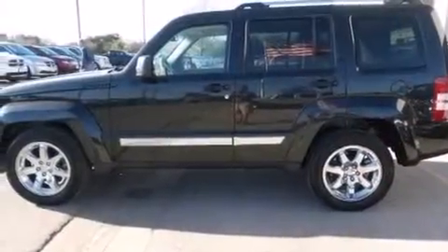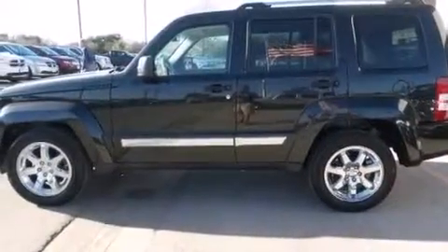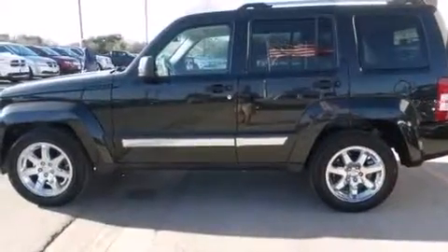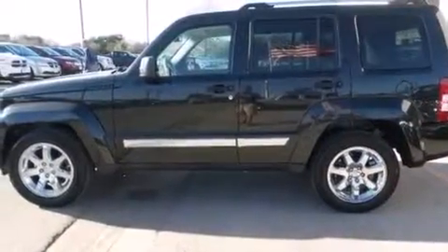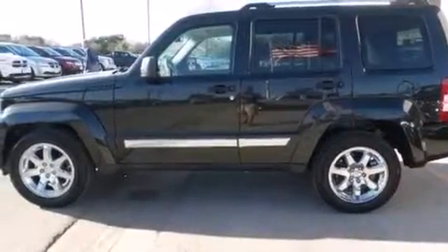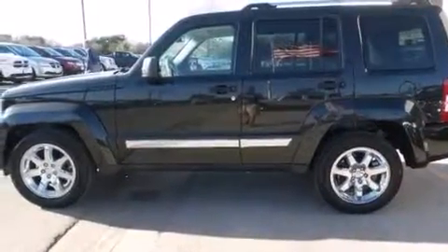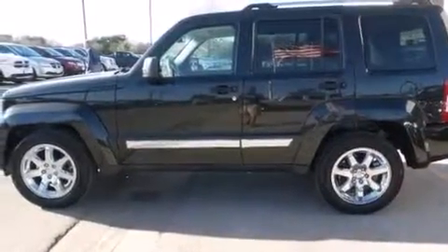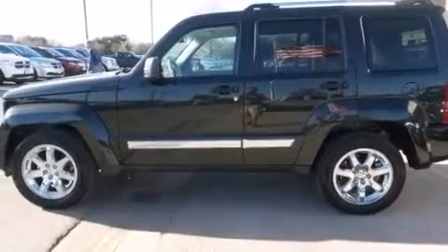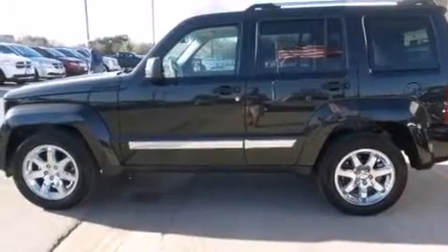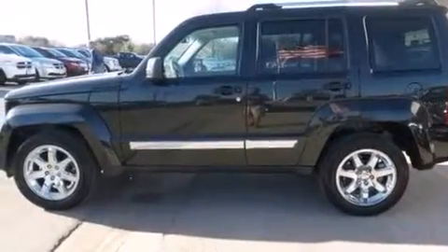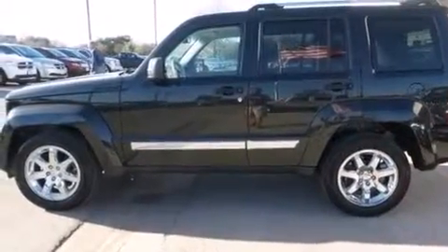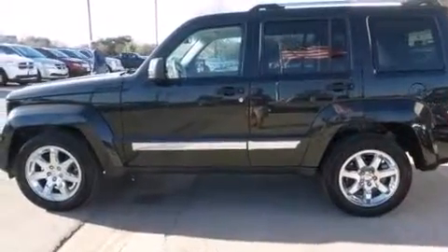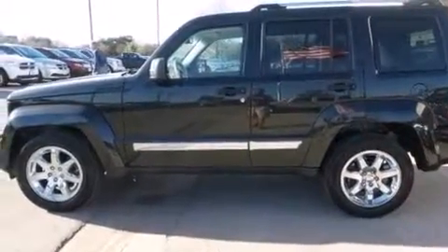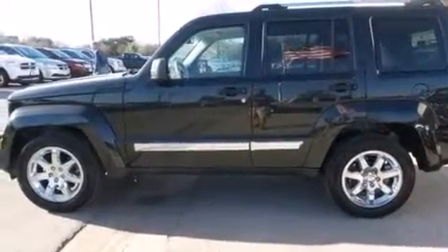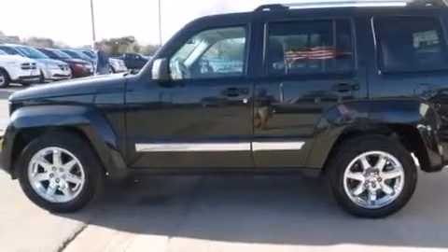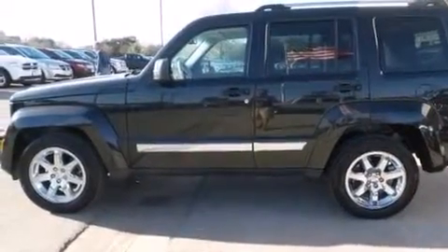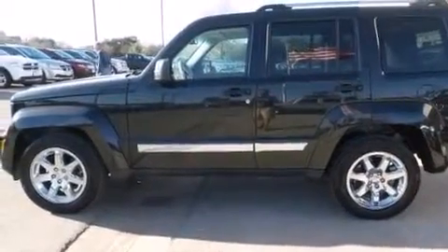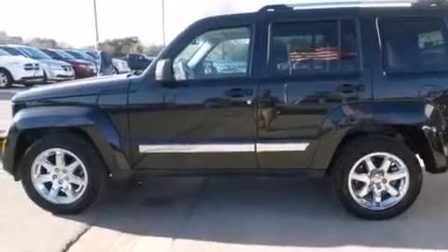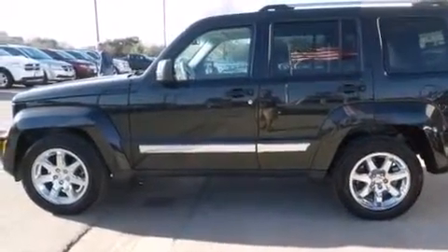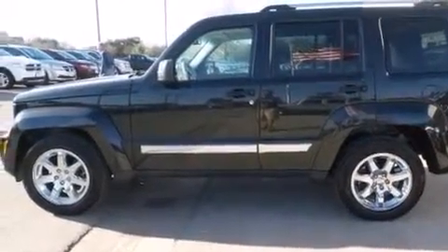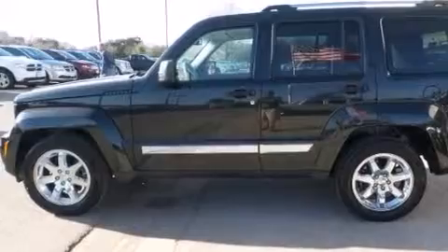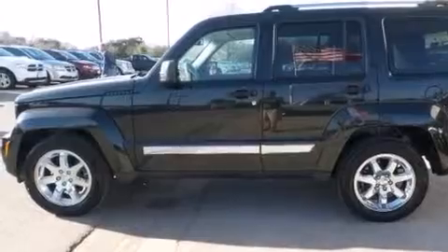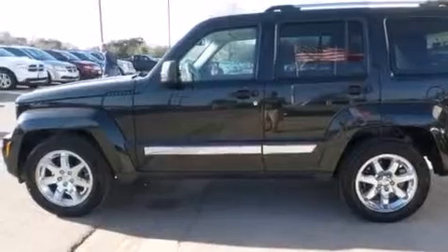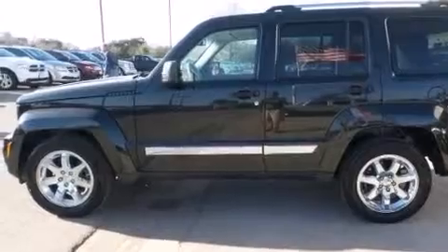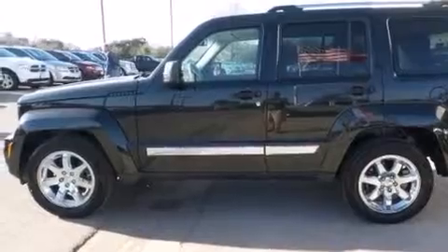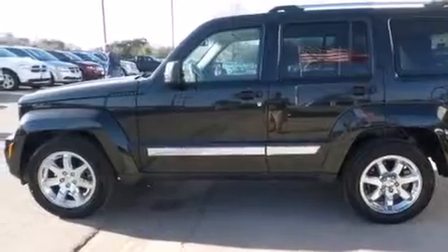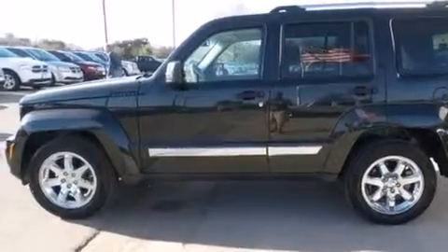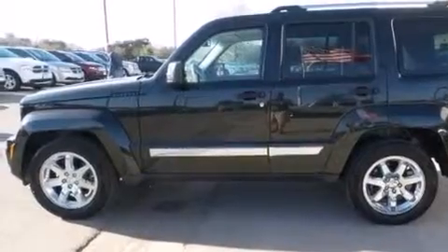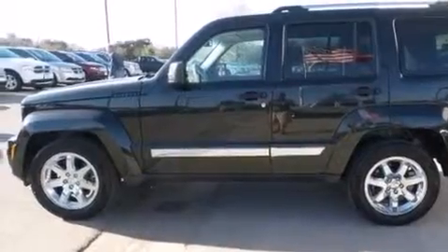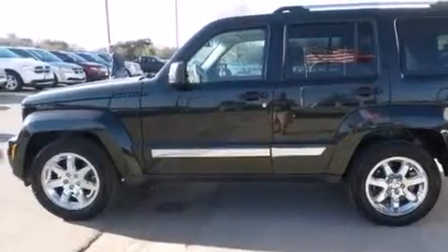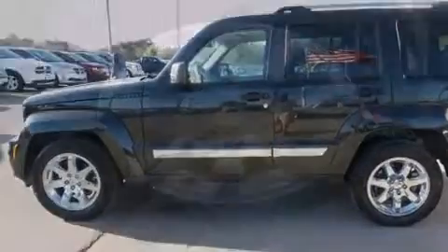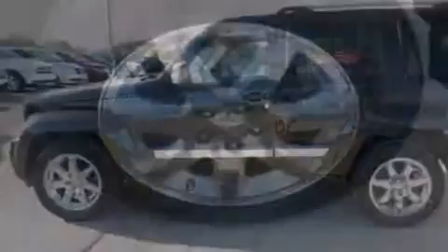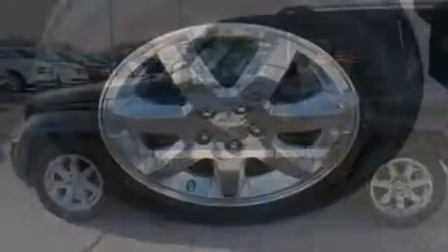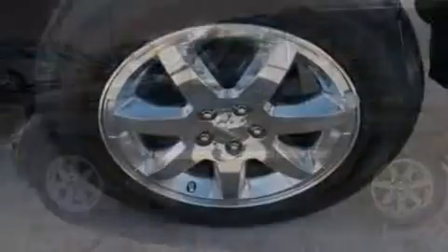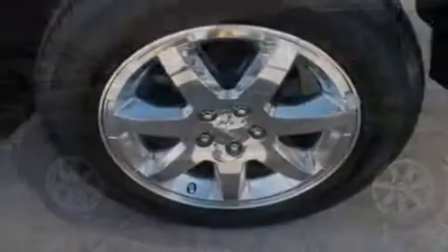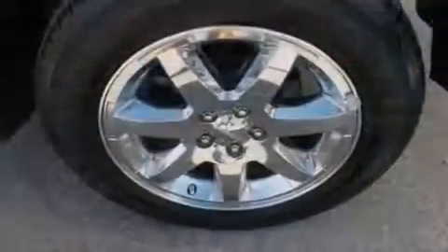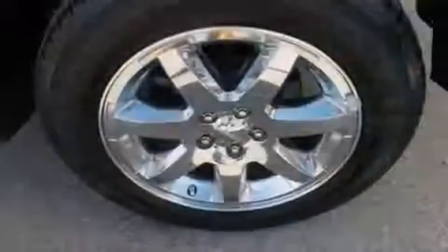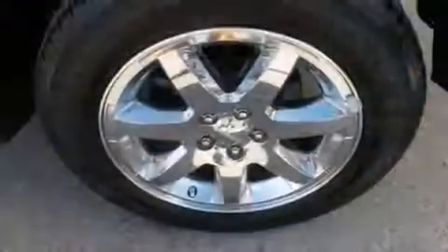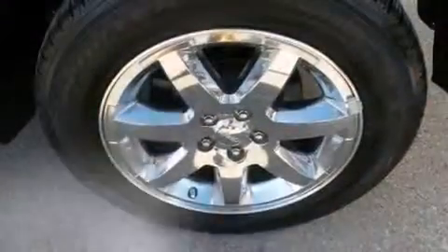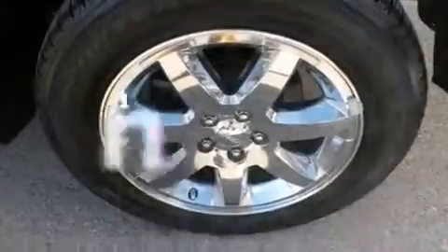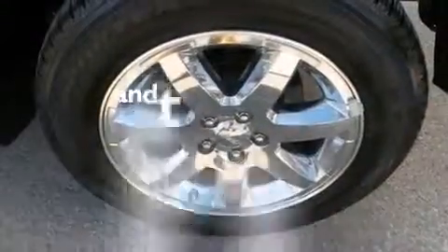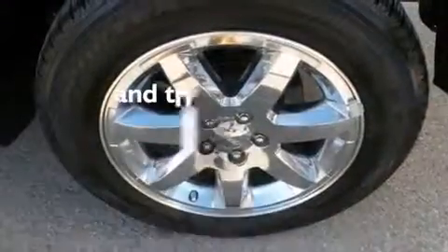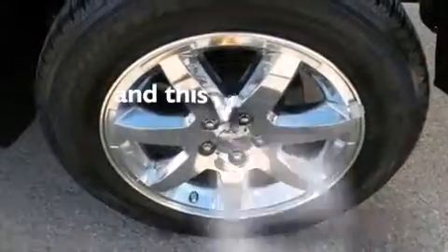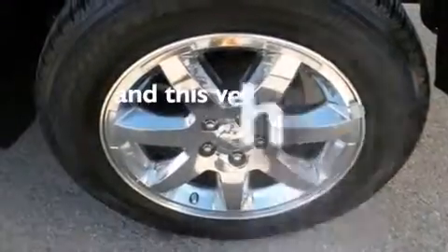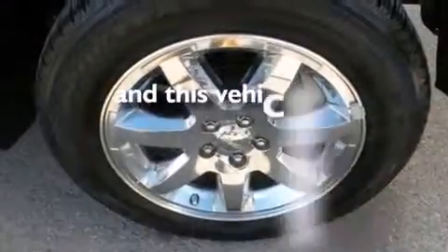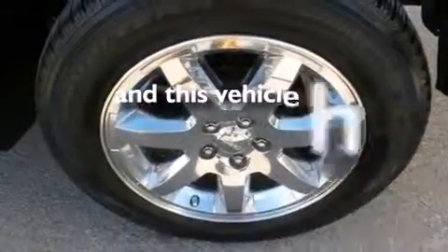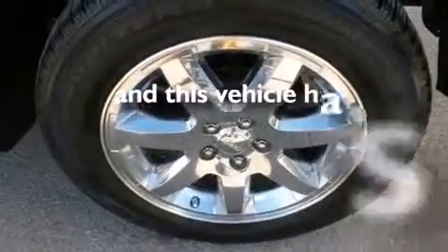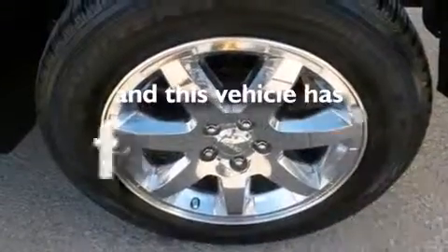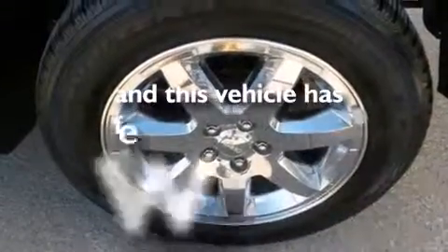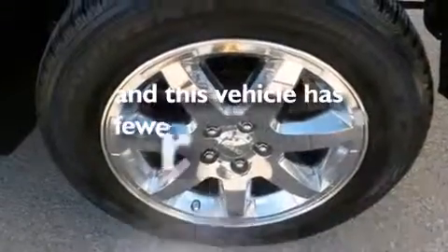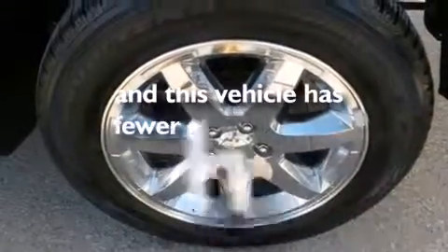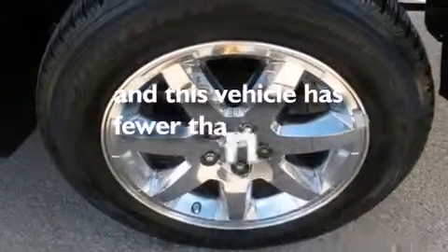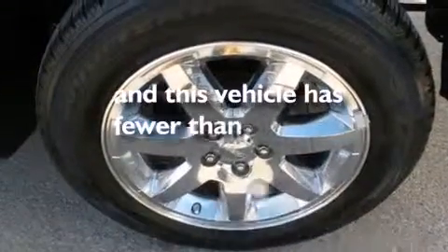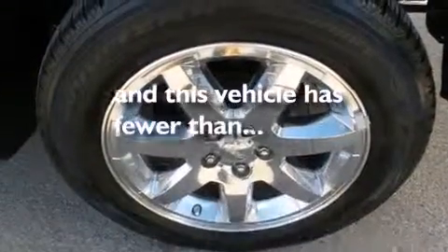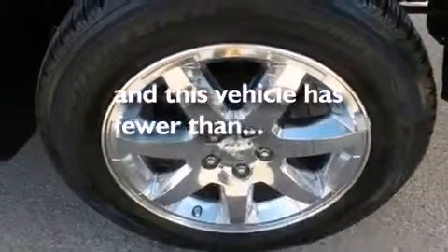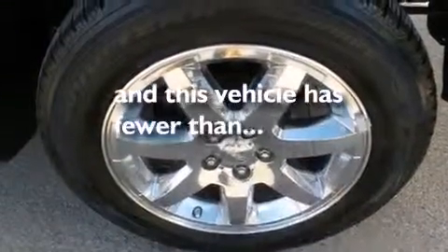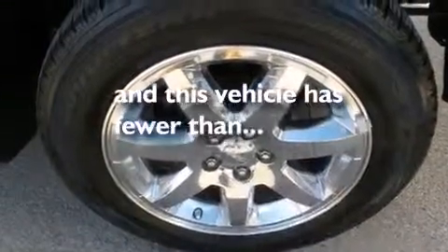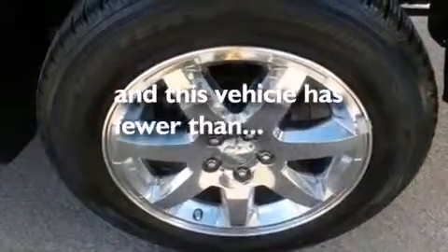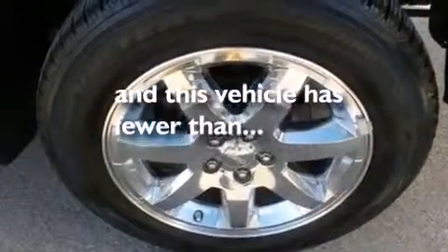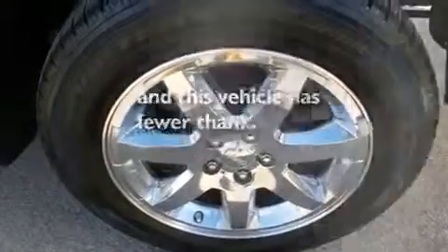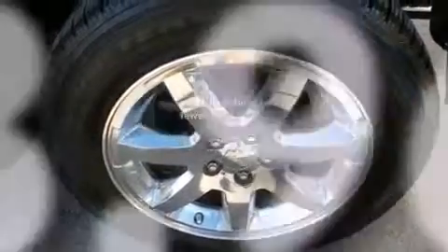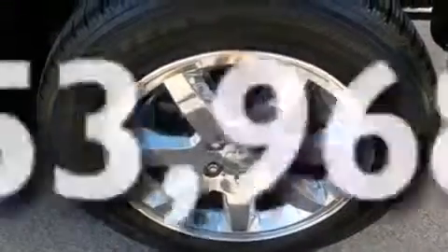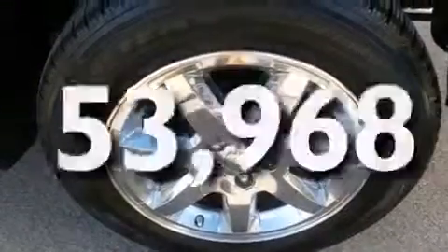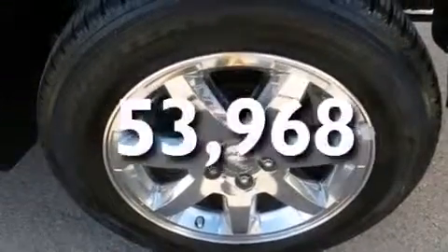Also included are a split folding rear seat, a full-length floor console, and this vehicle has fewer than 54,000 miles on the odometer.